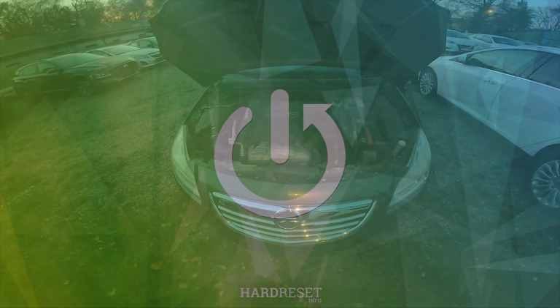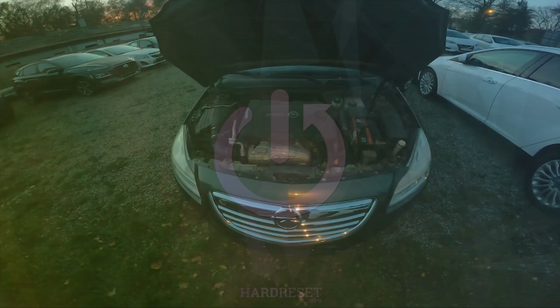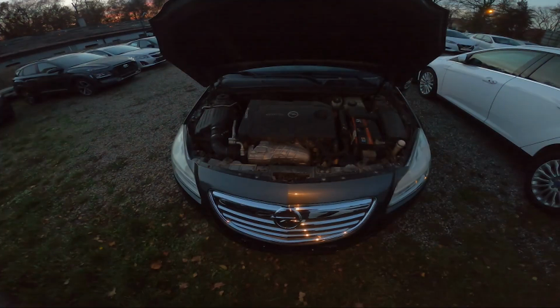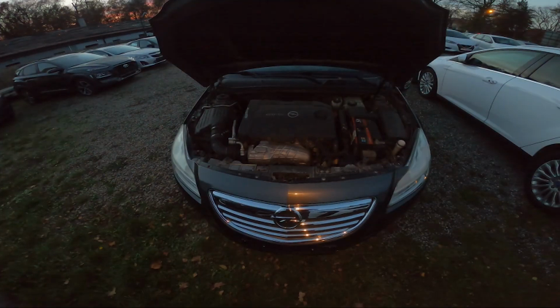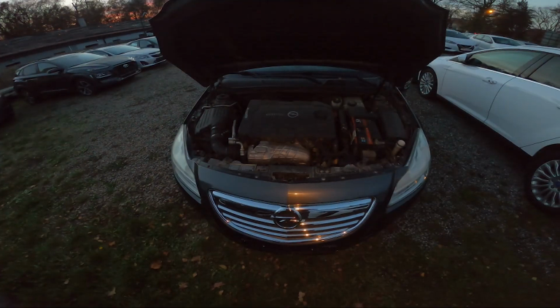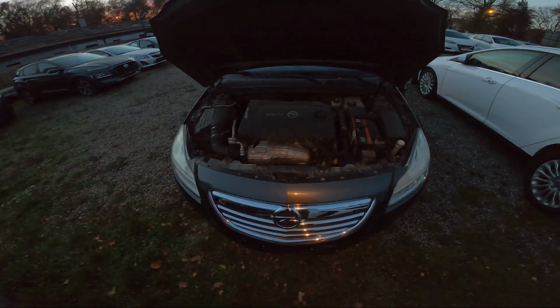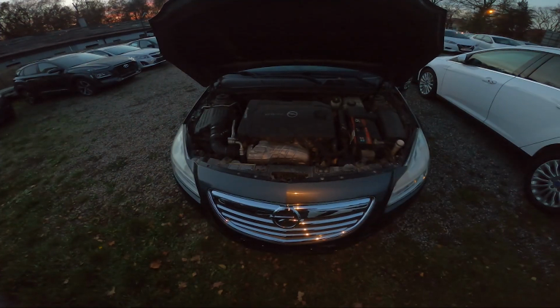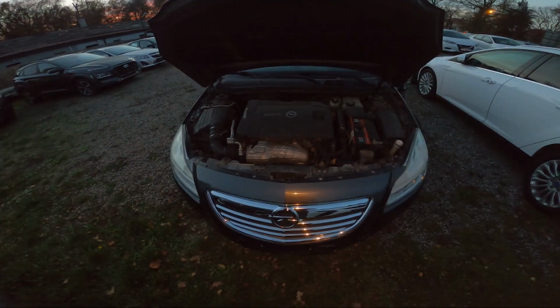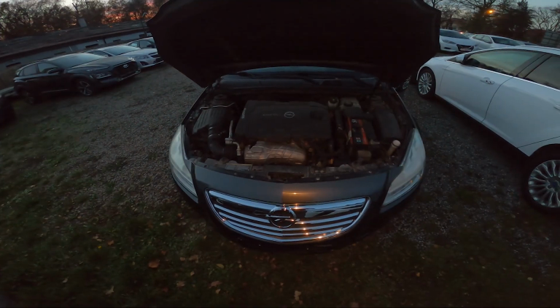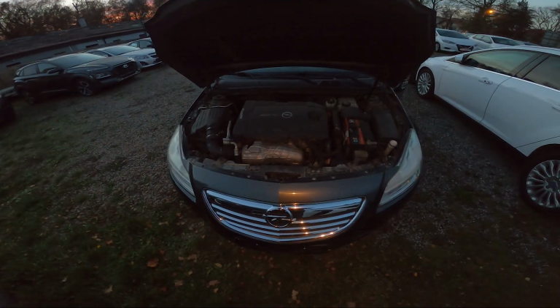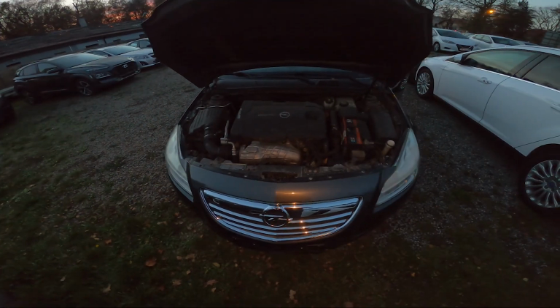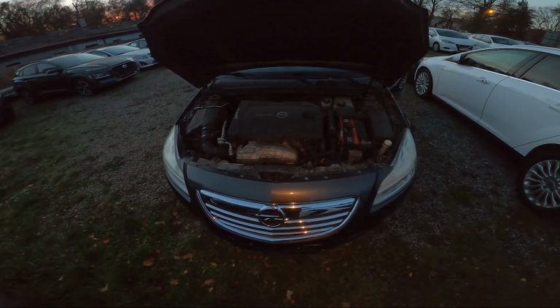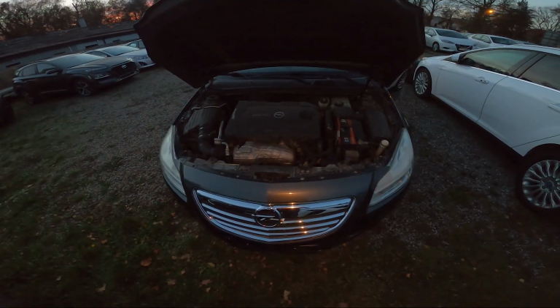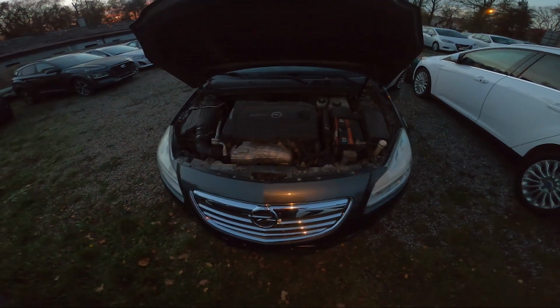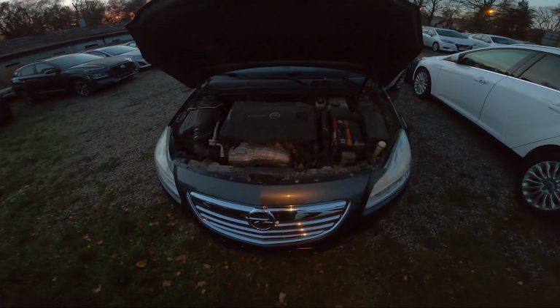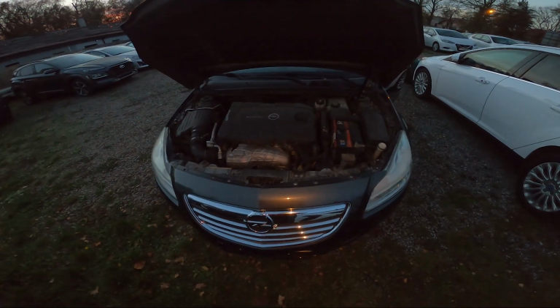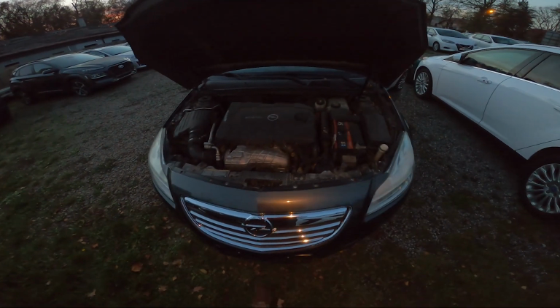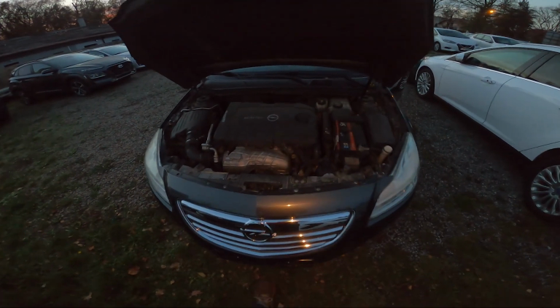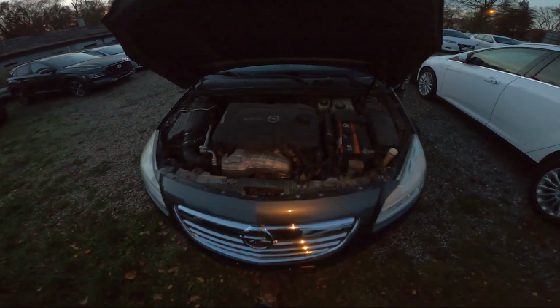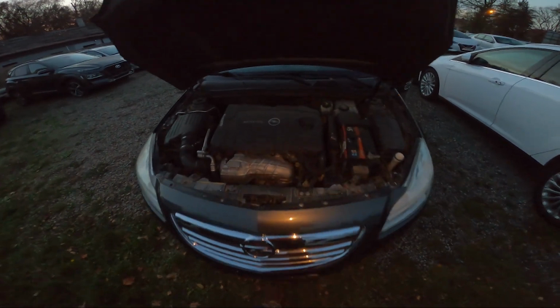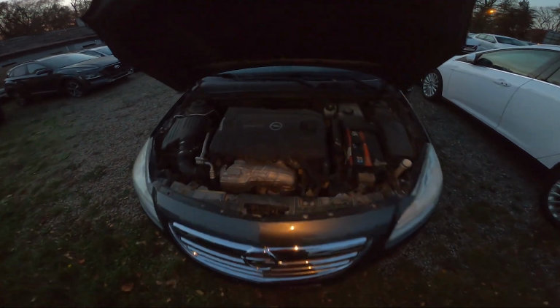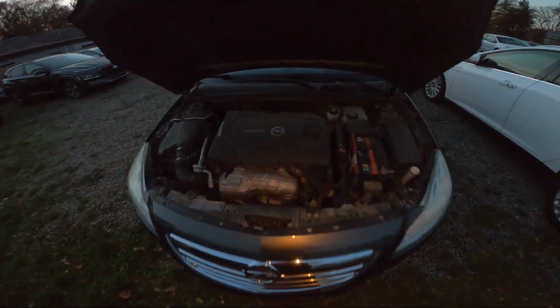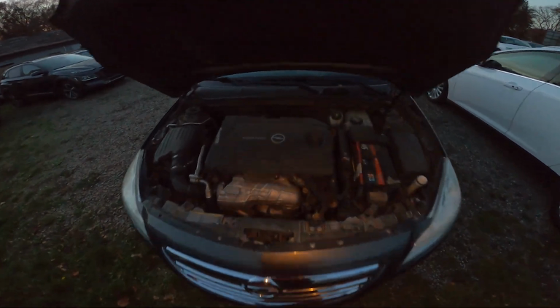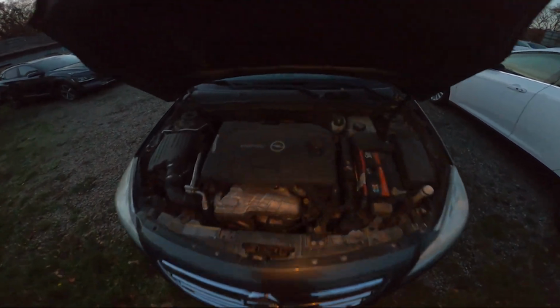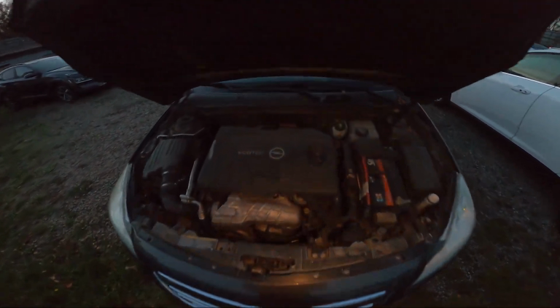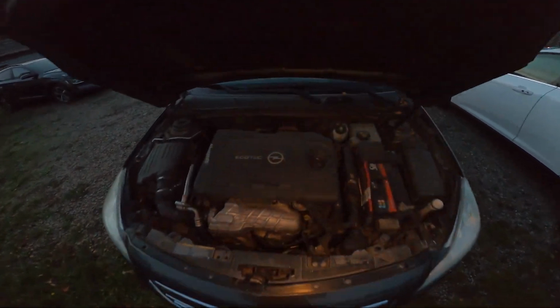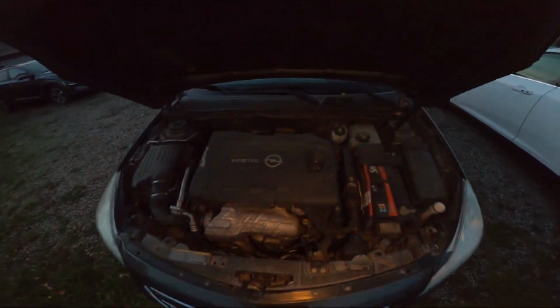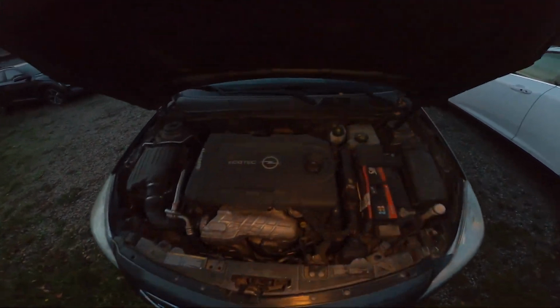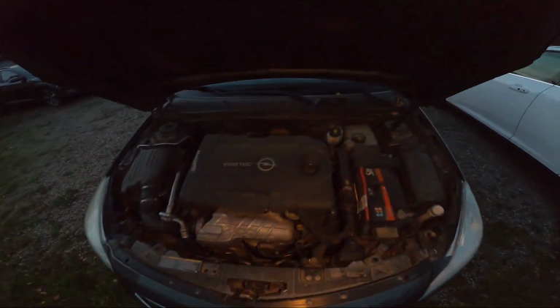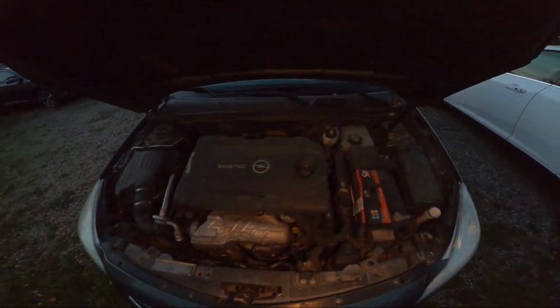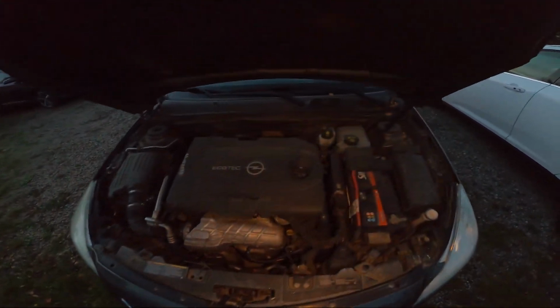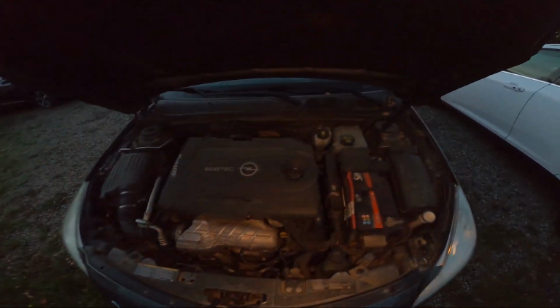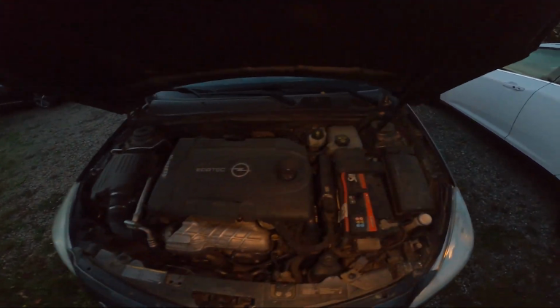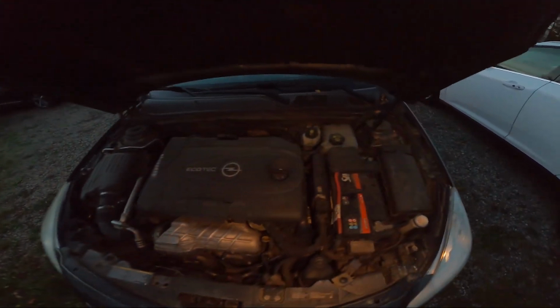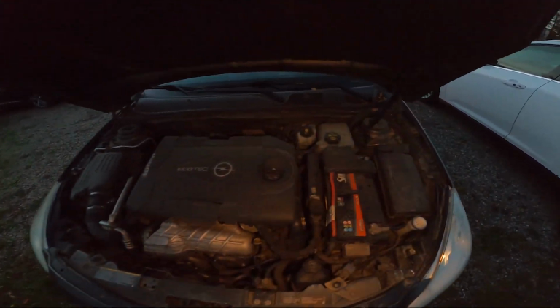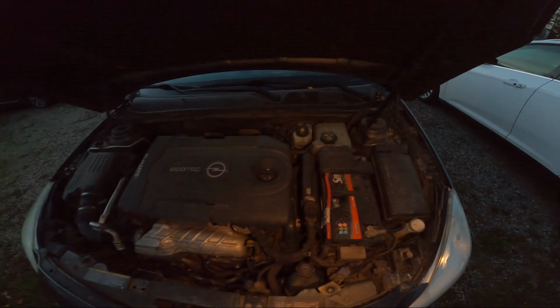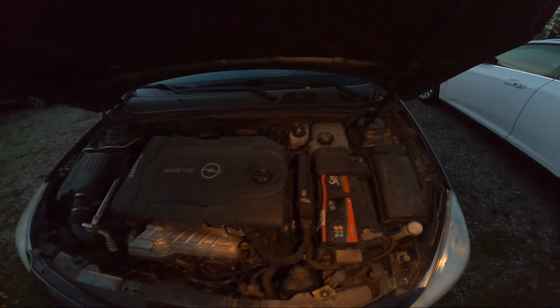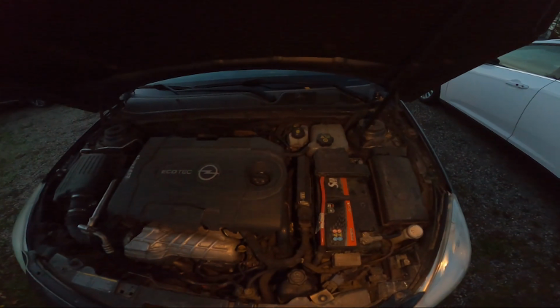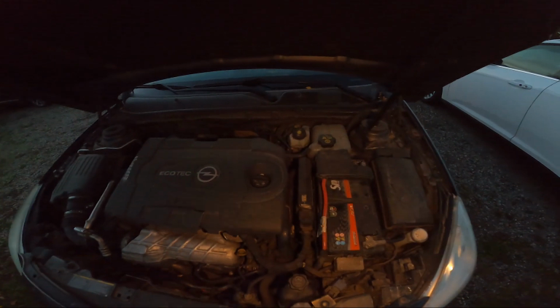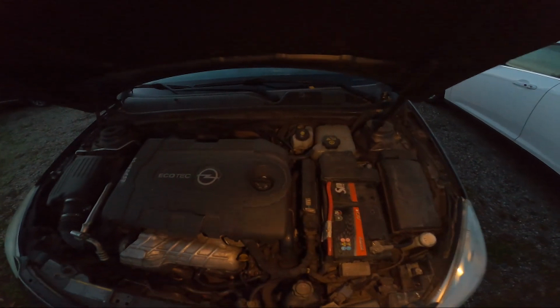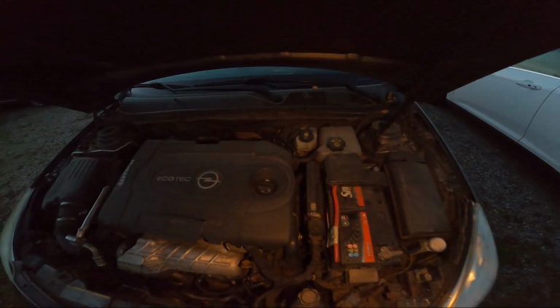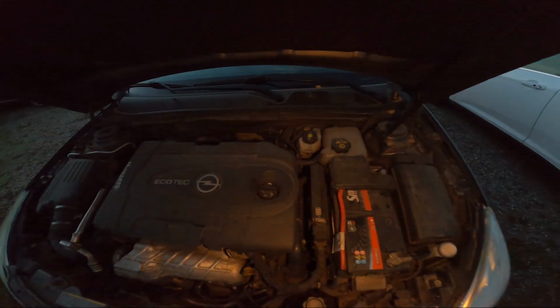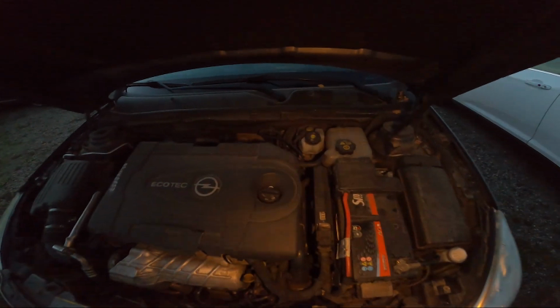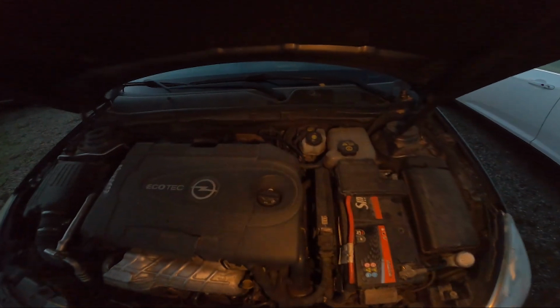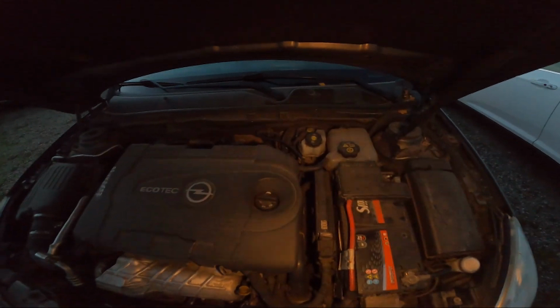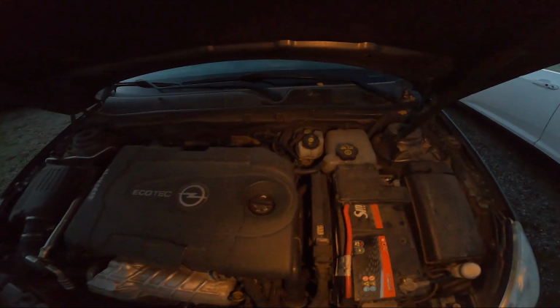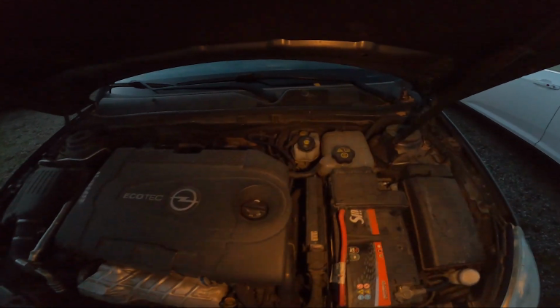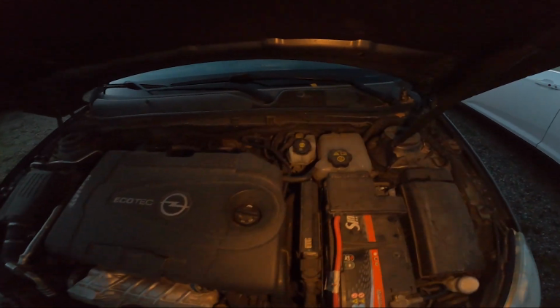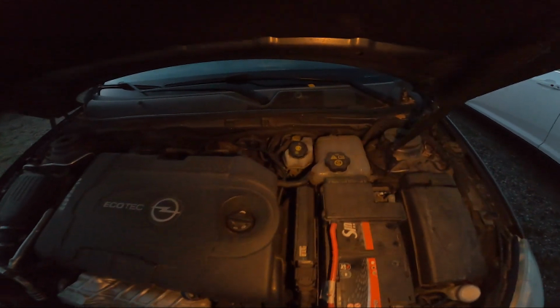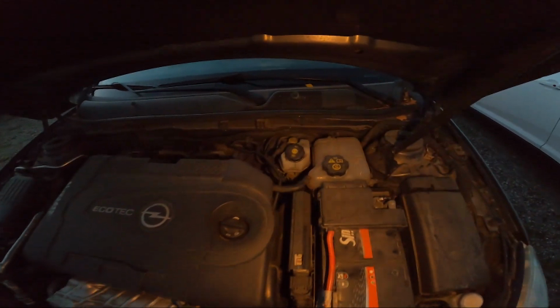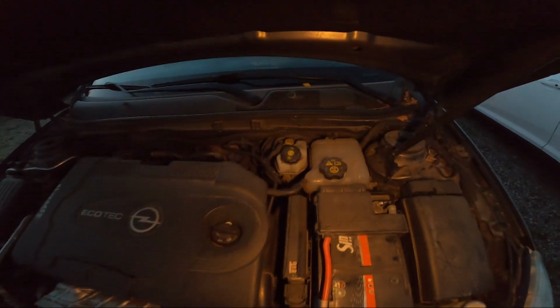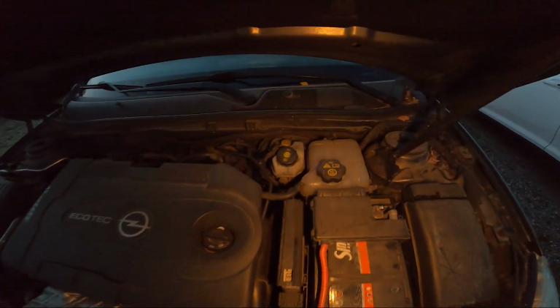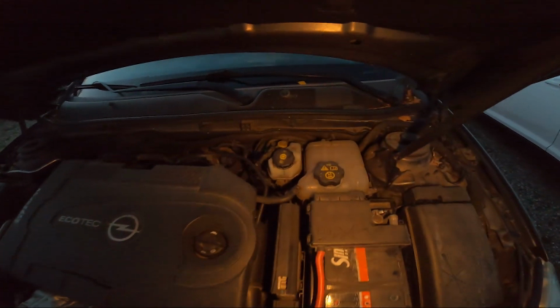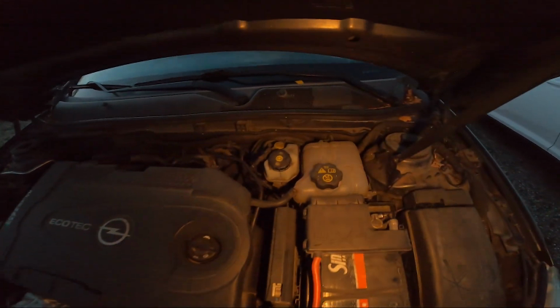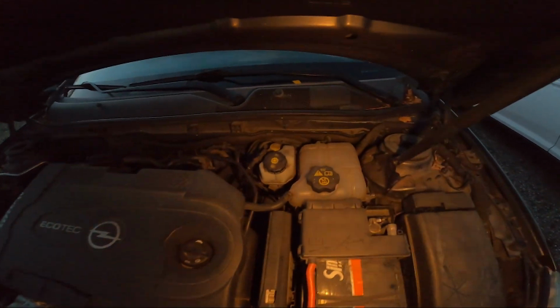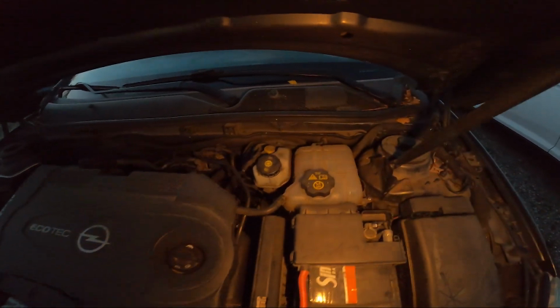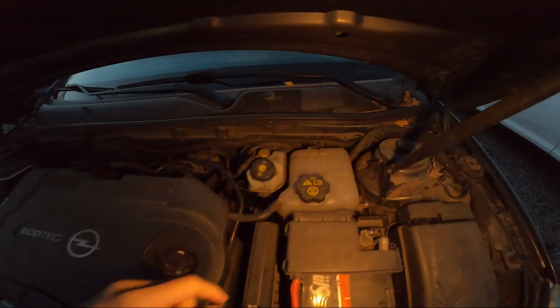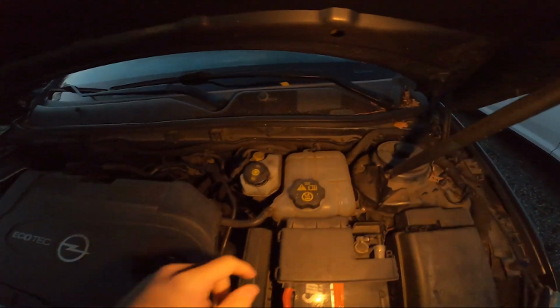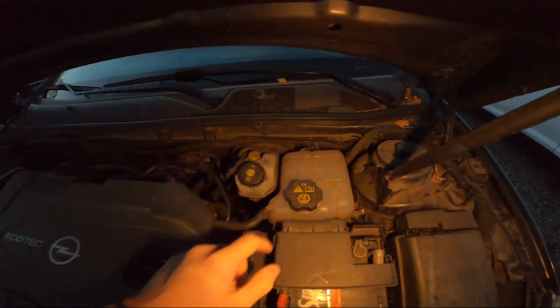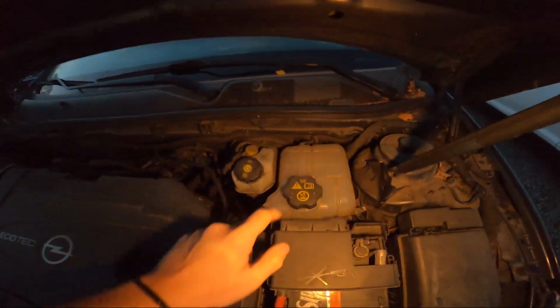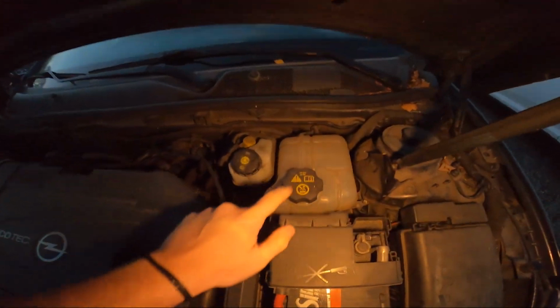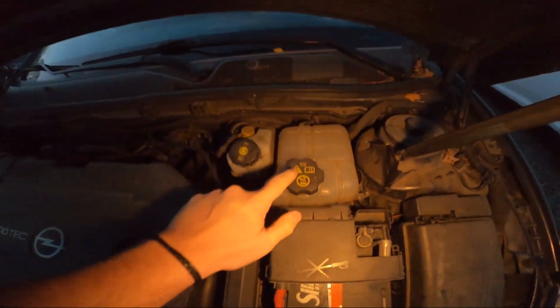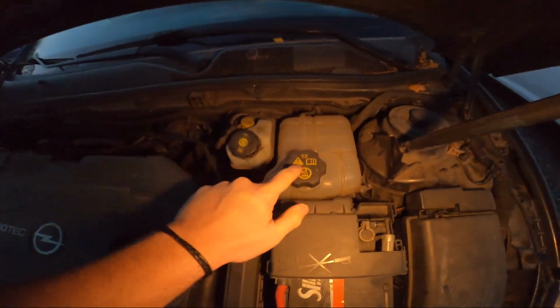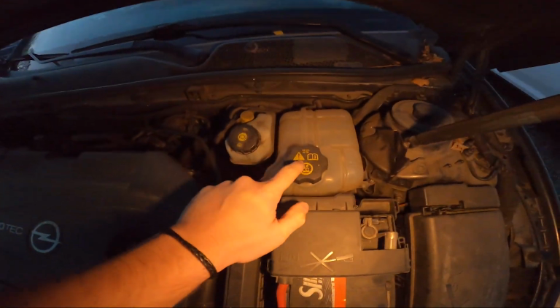In the beginning let's take a look at the back of engine compartment and the coolant reservoir is located right here.